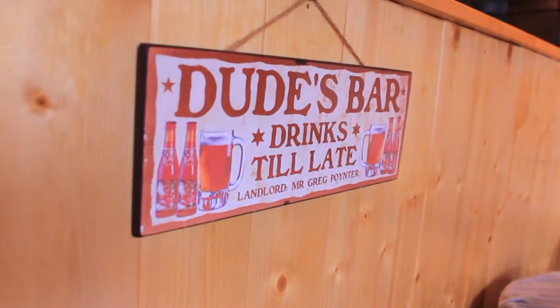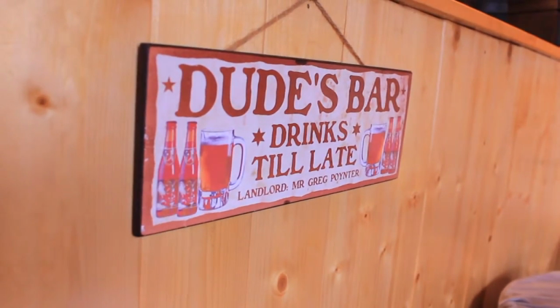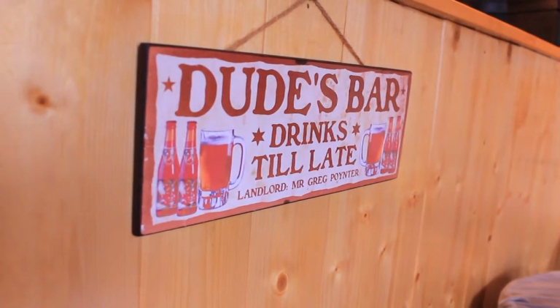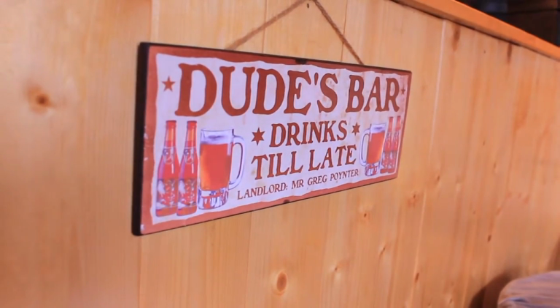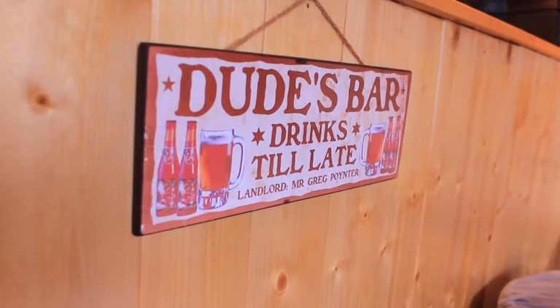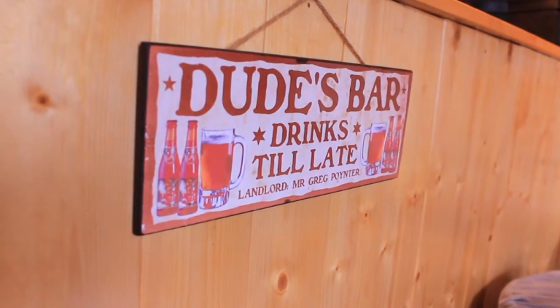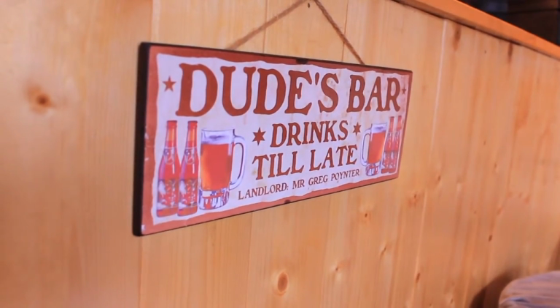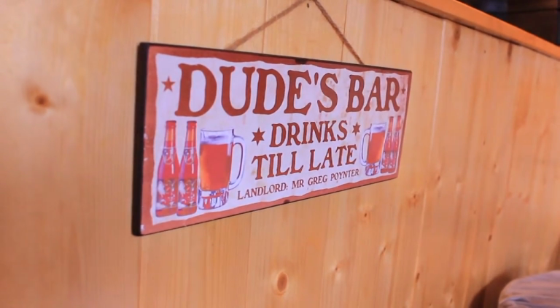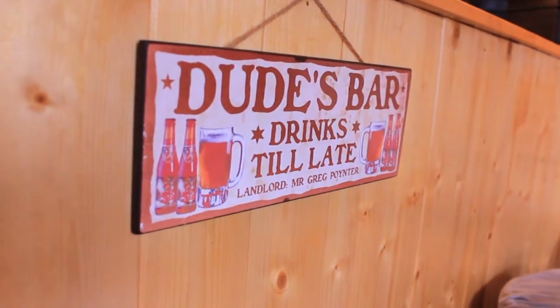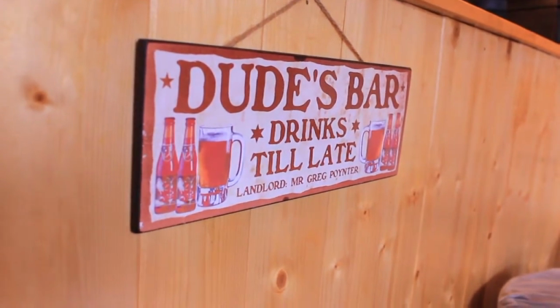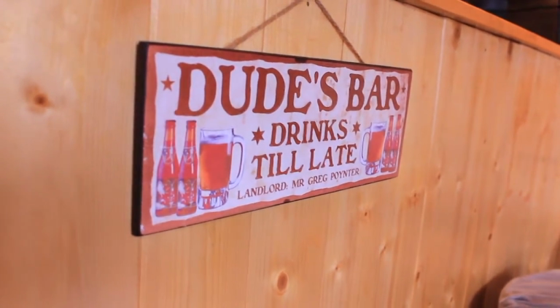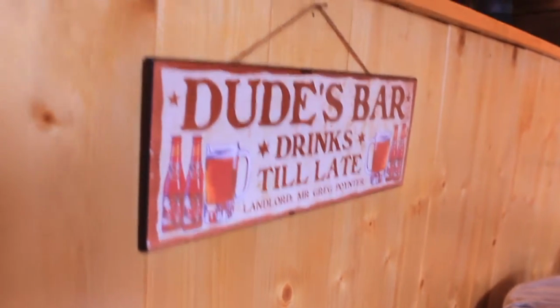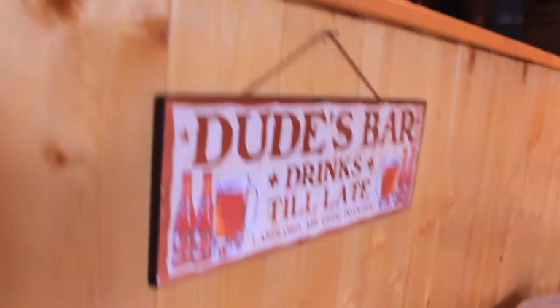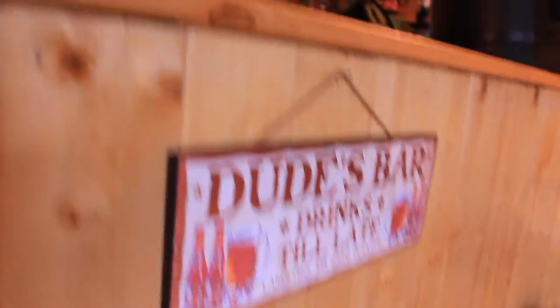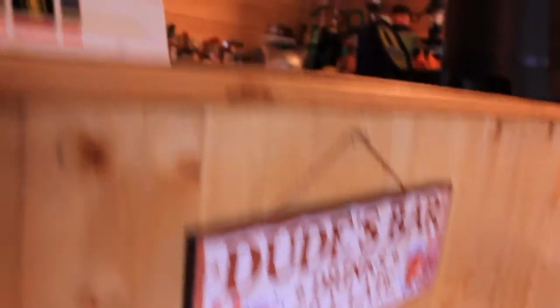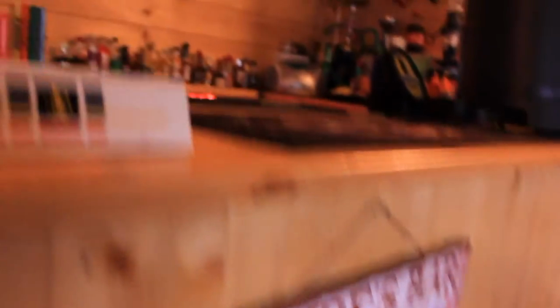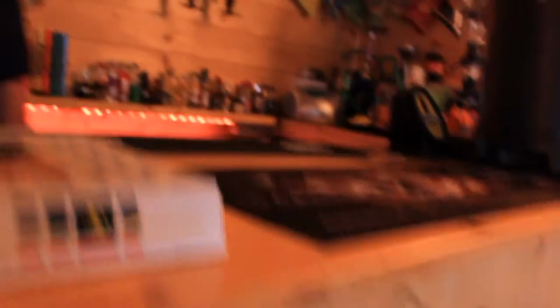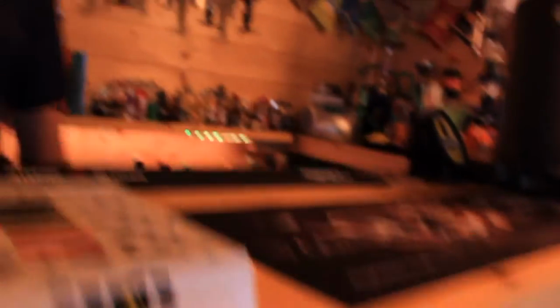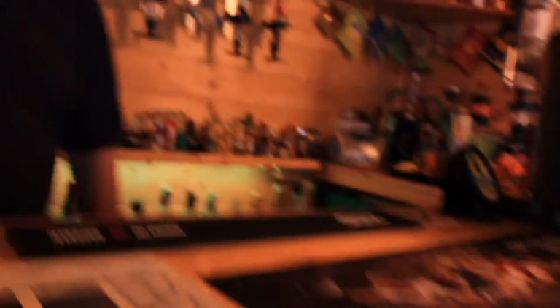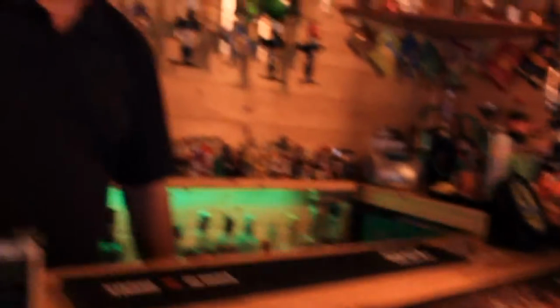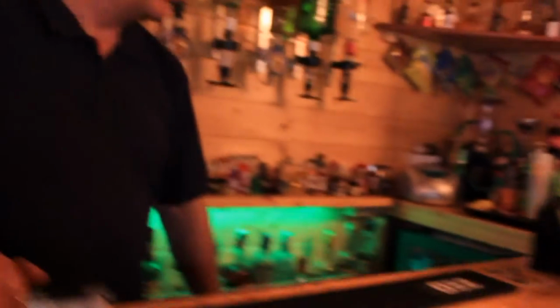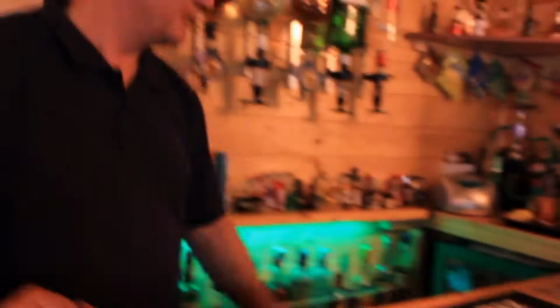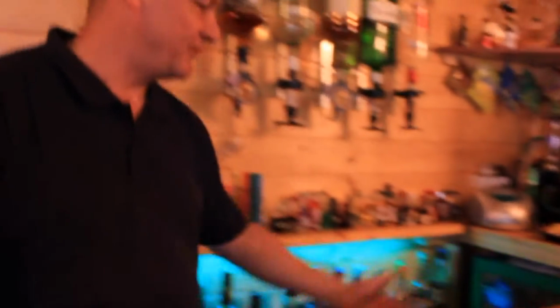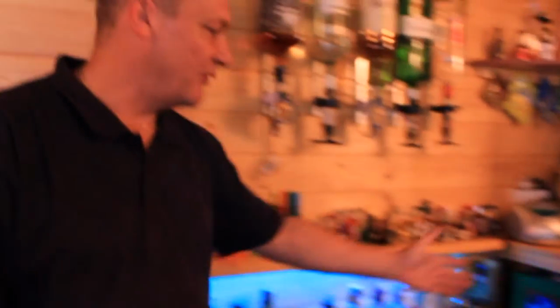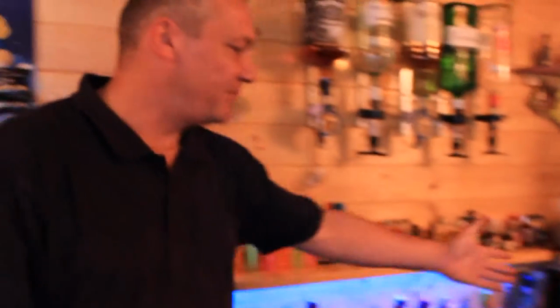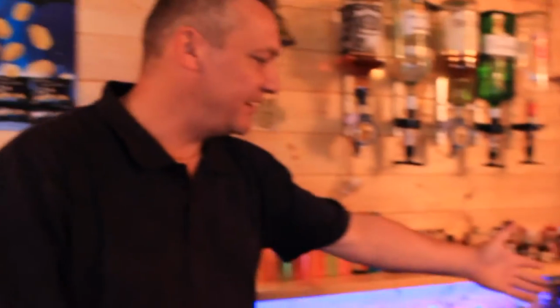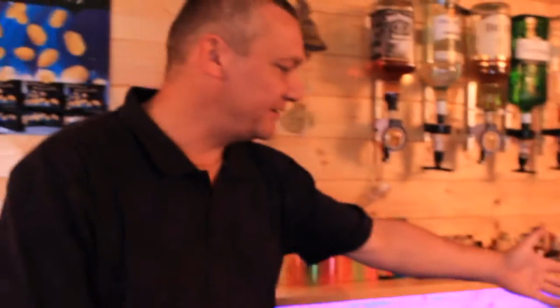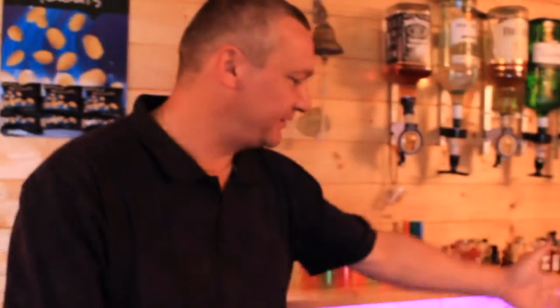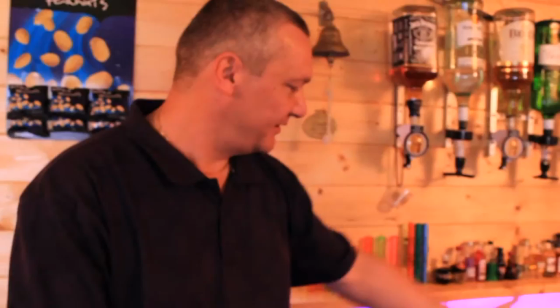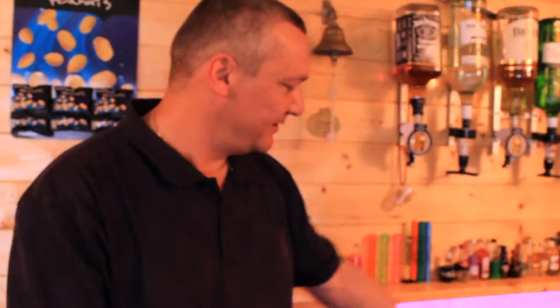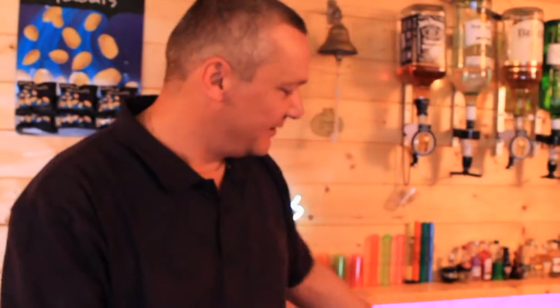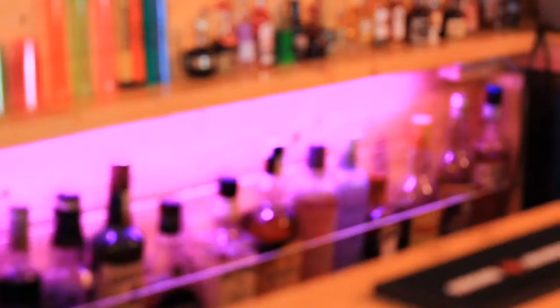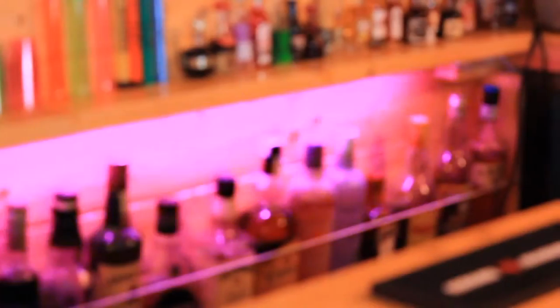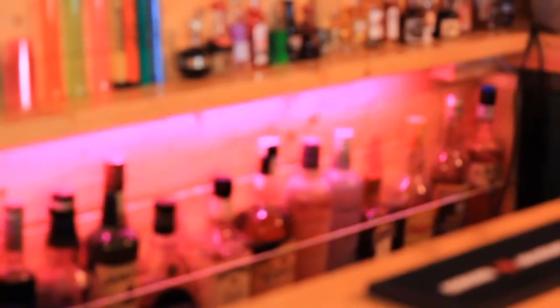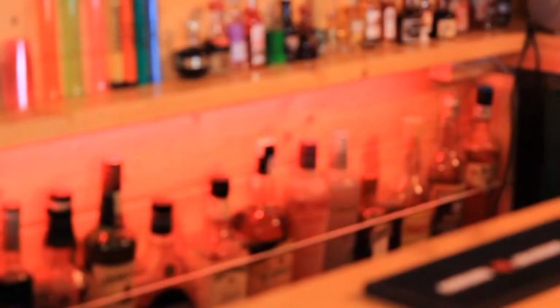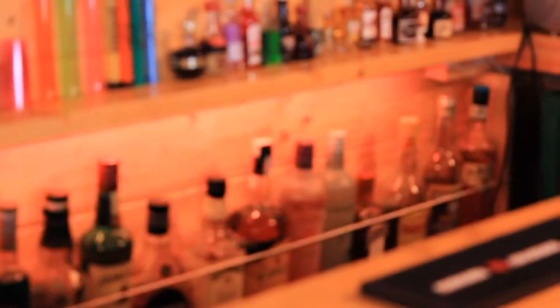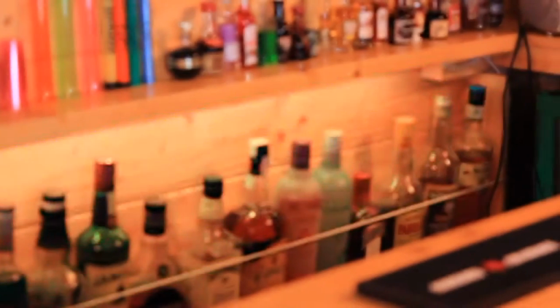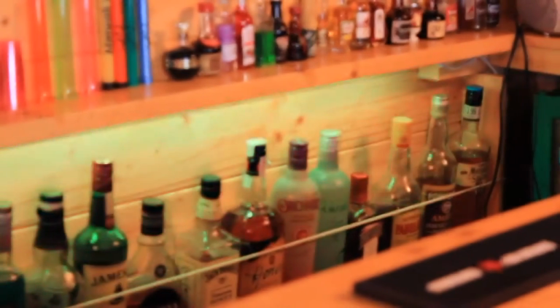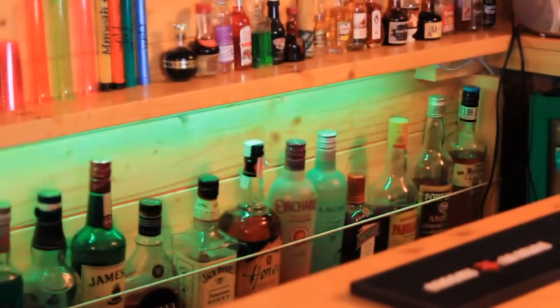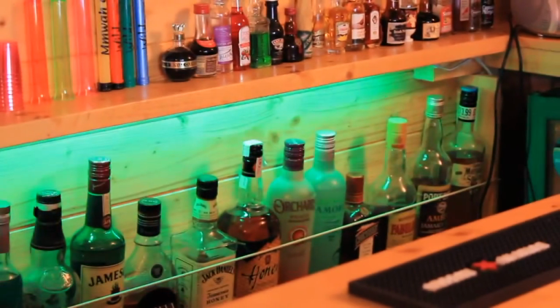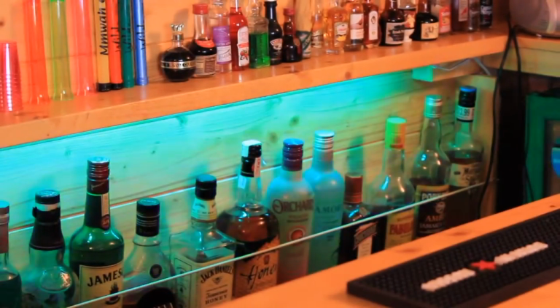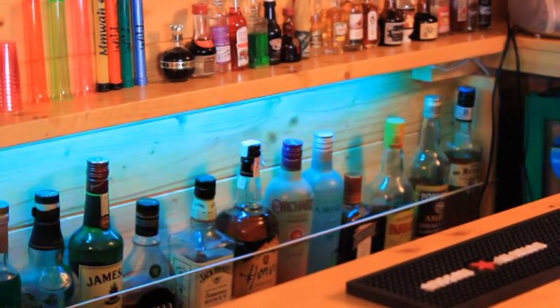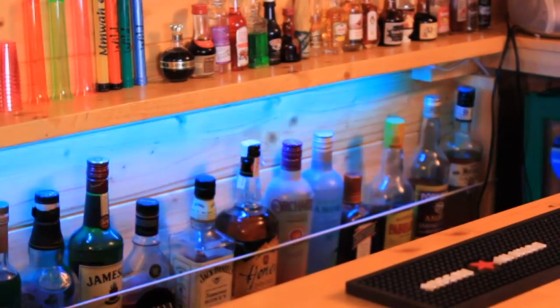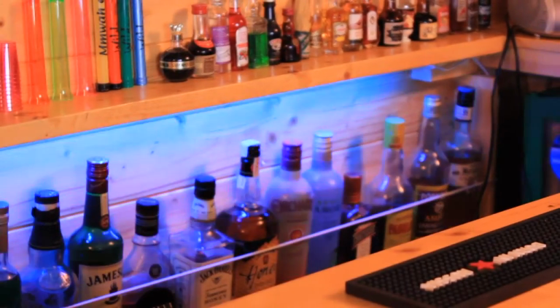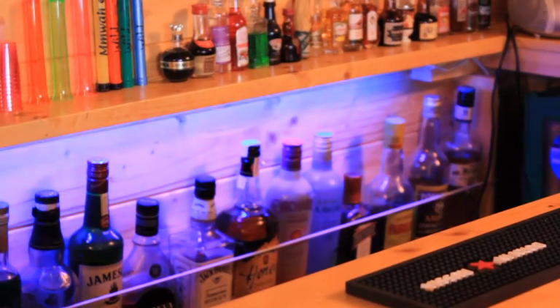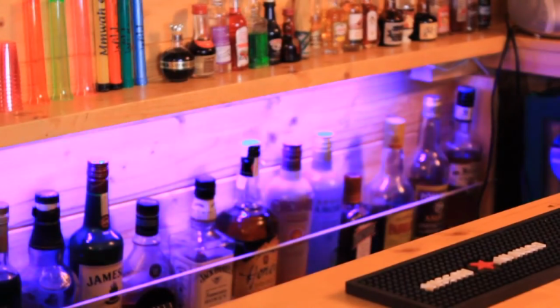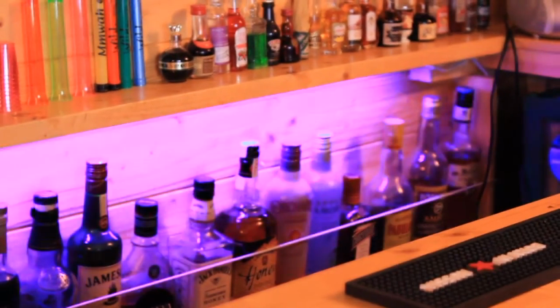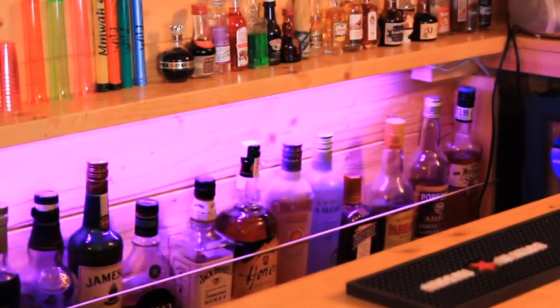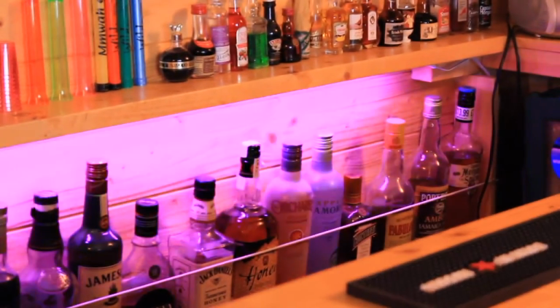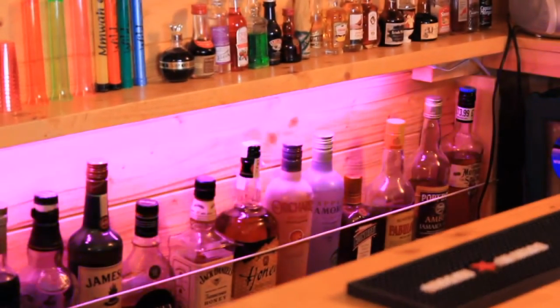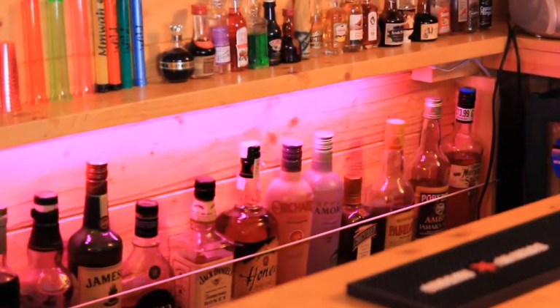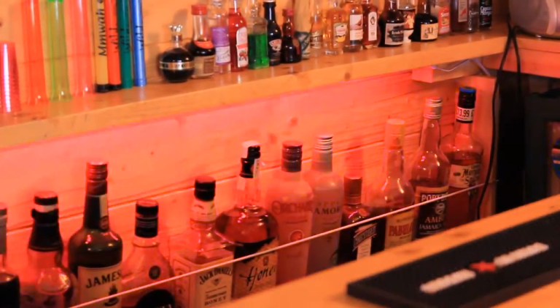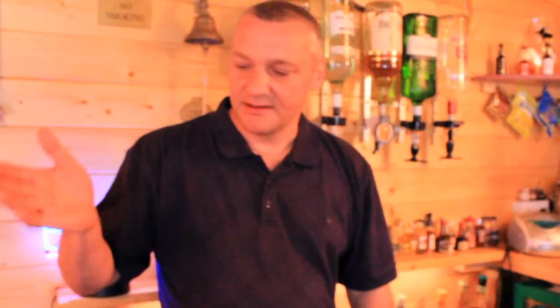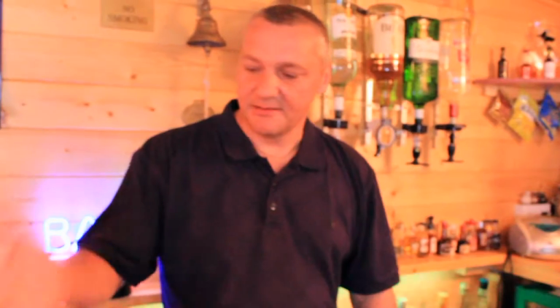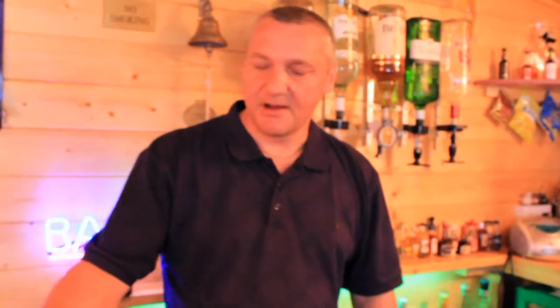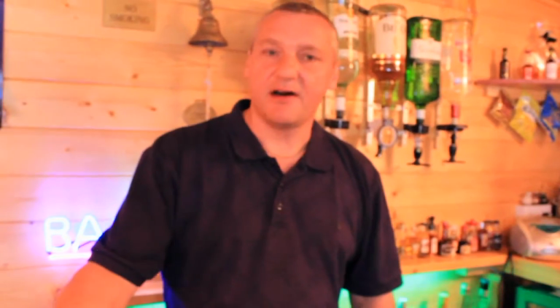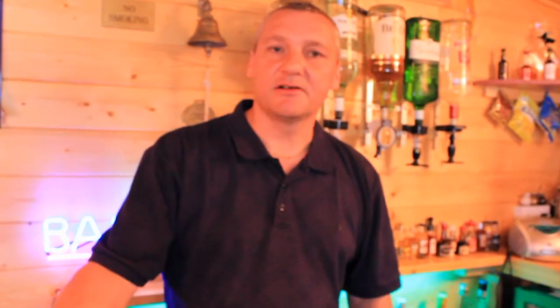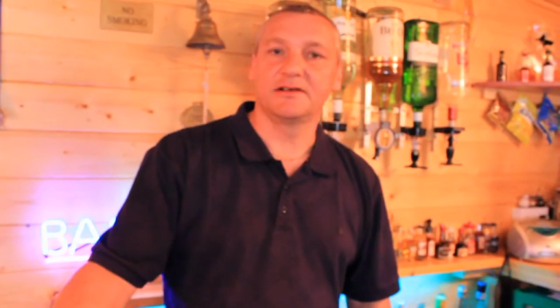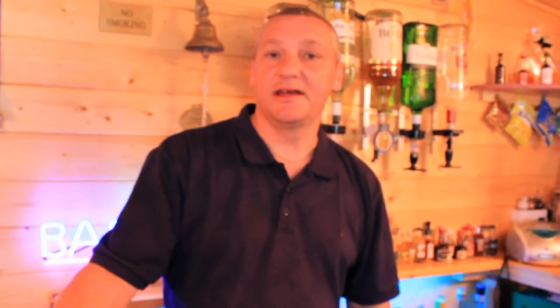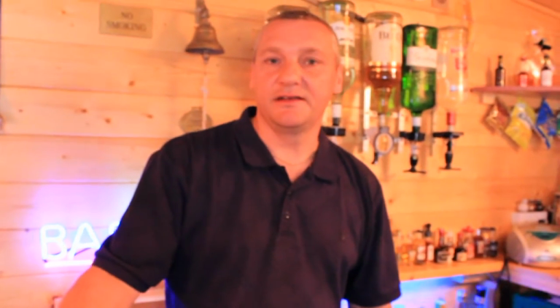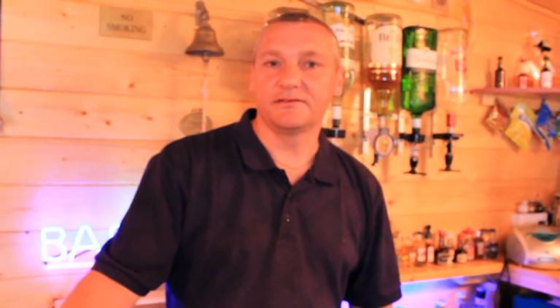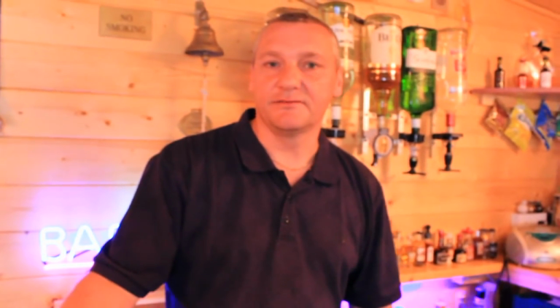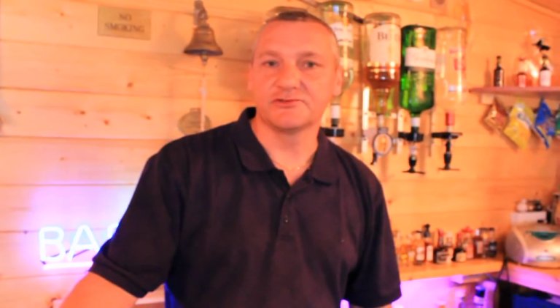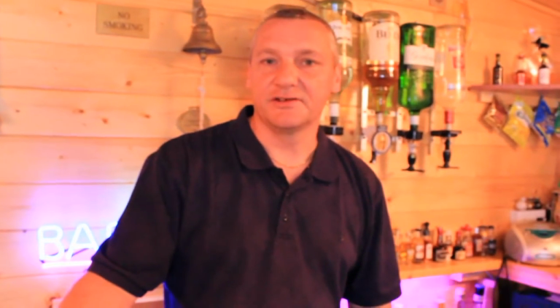We've got just about every drink possible here. We've got beers, we've got spirits, we've got cocktails — but hardly any soft drinks.